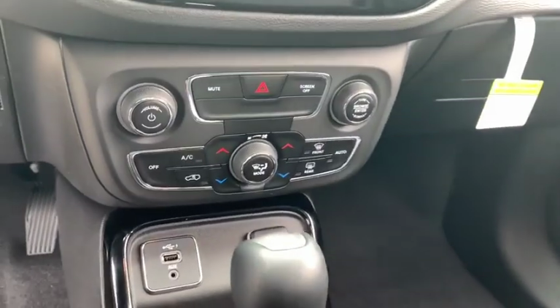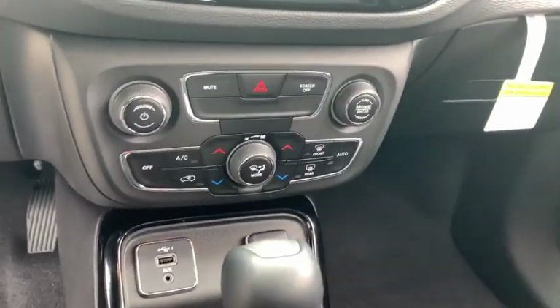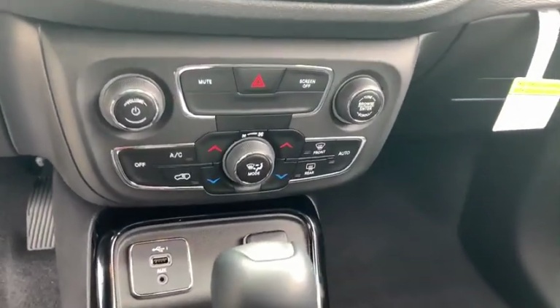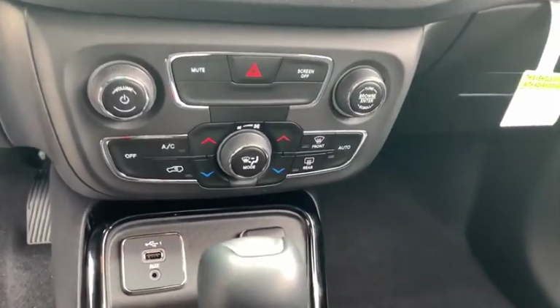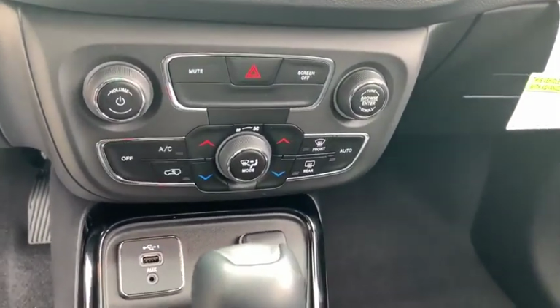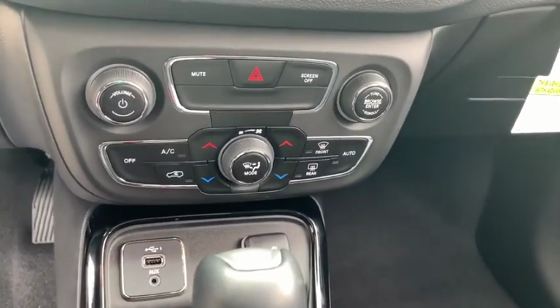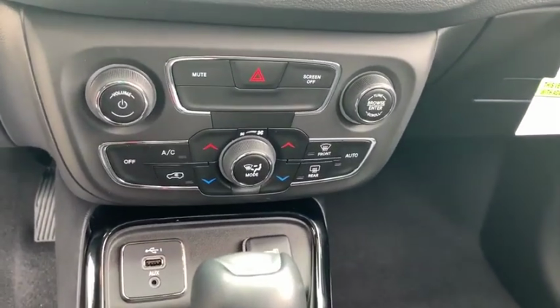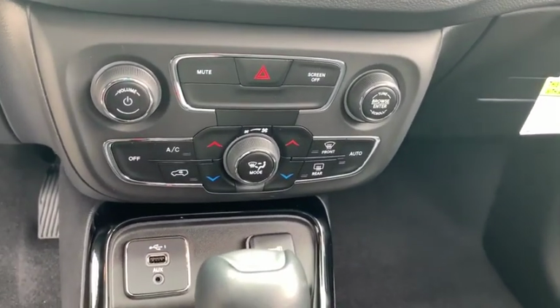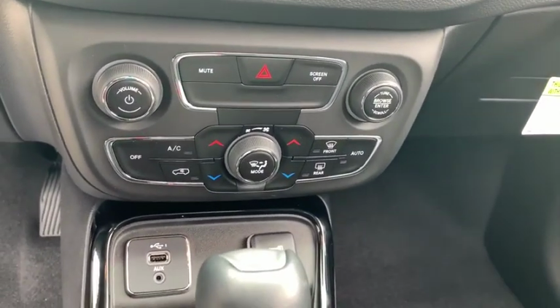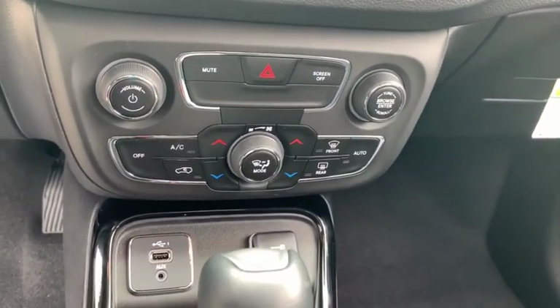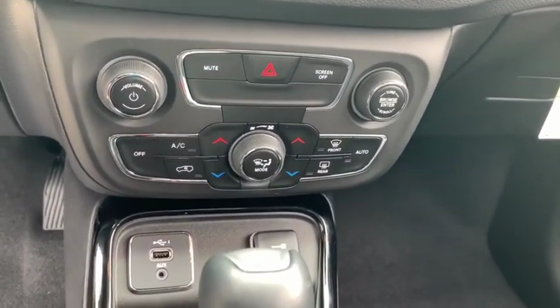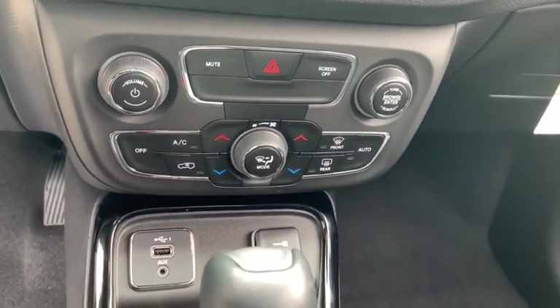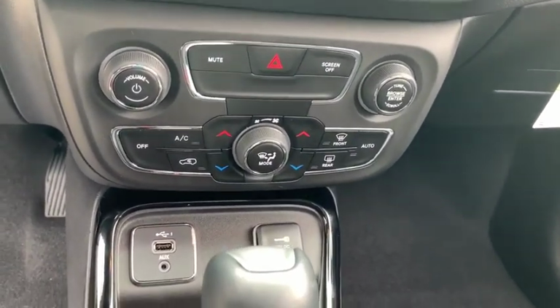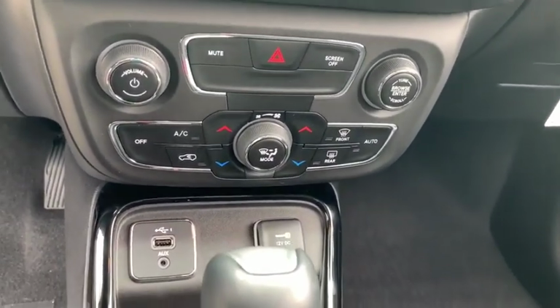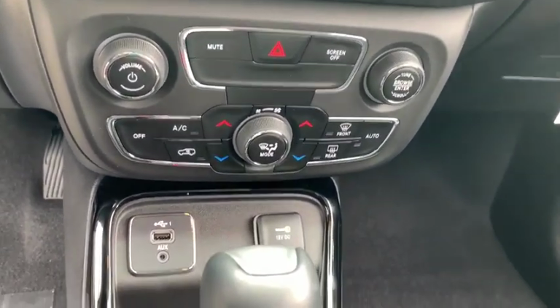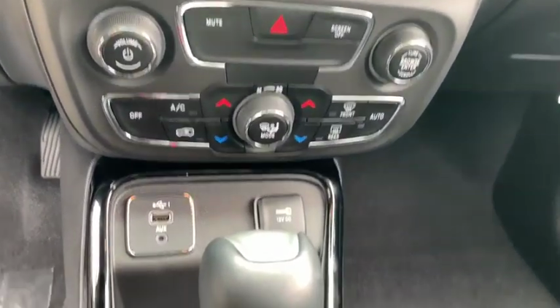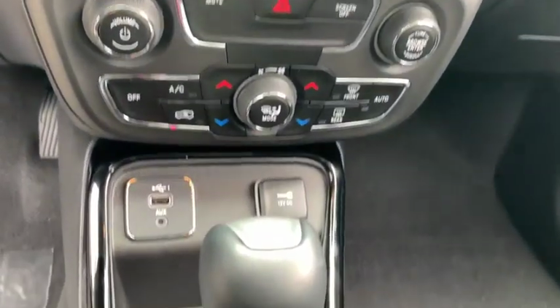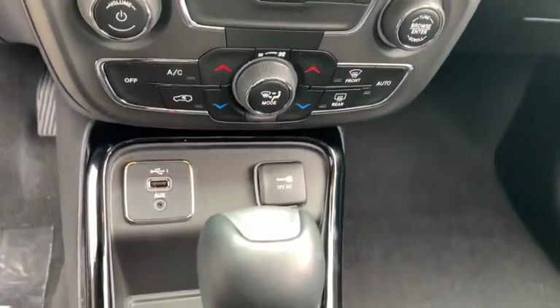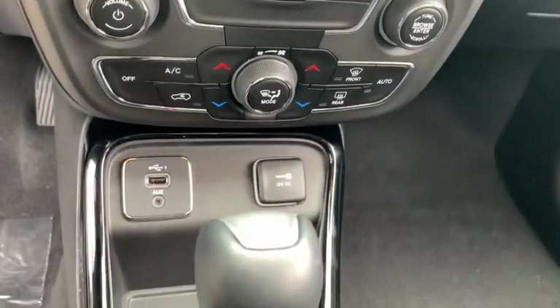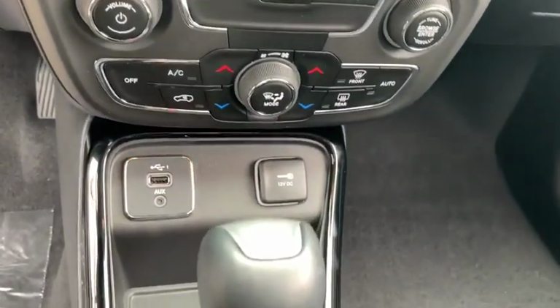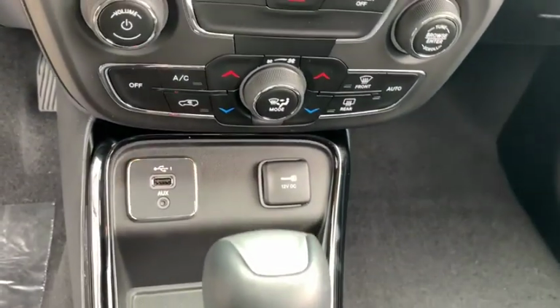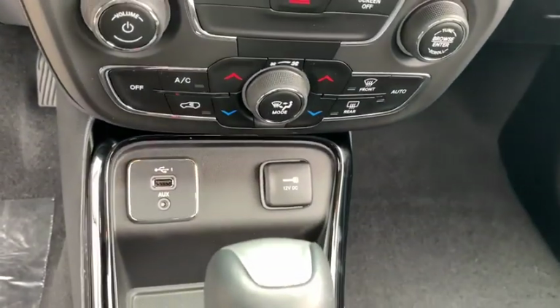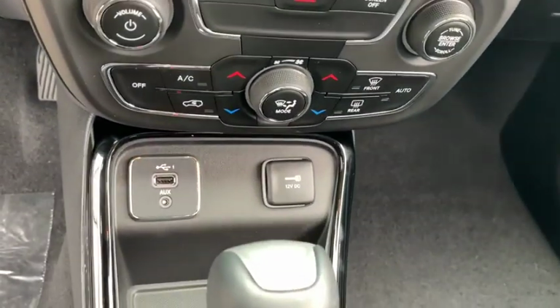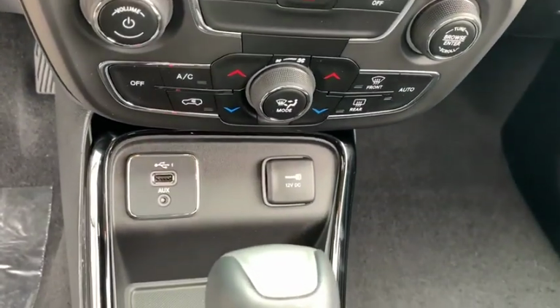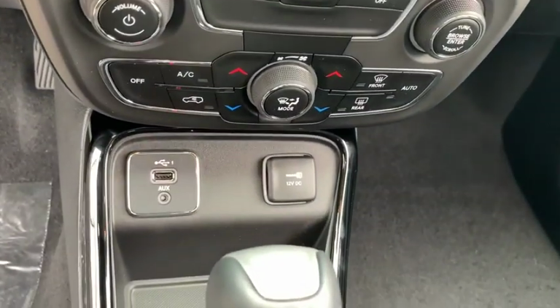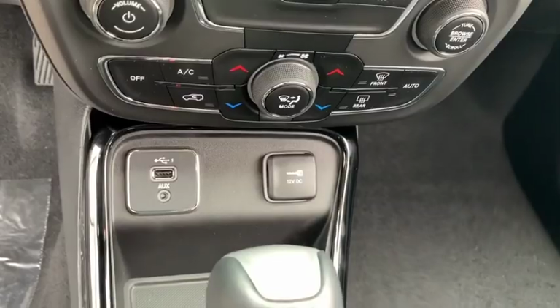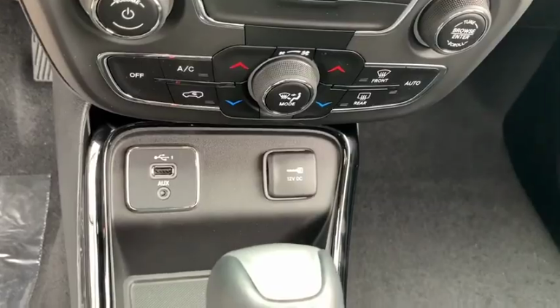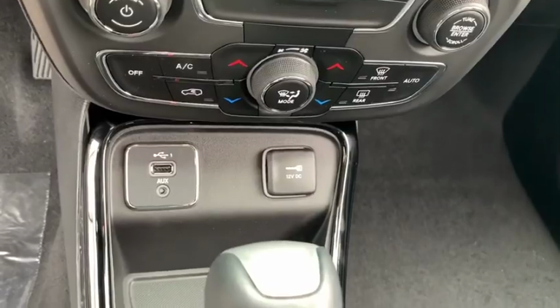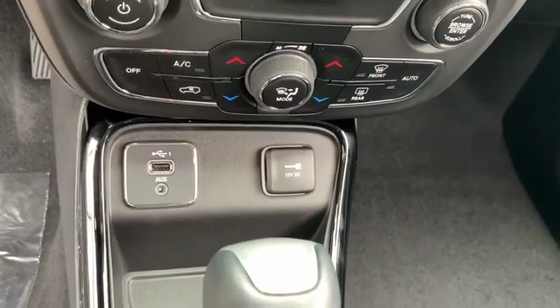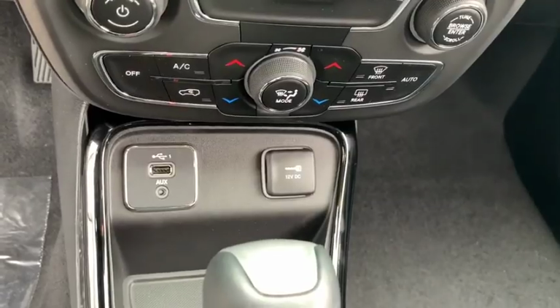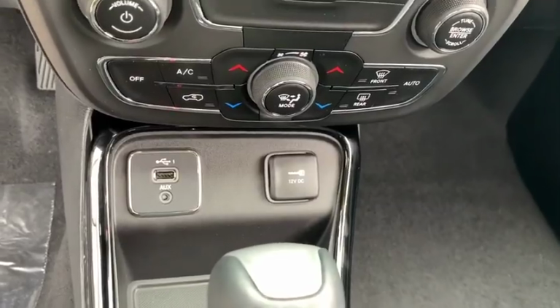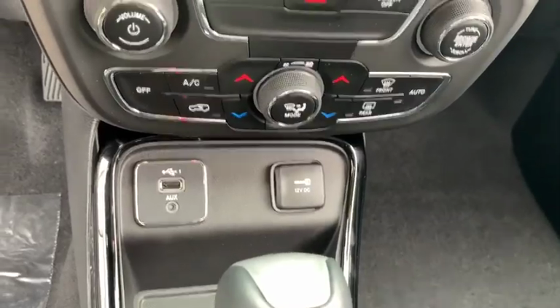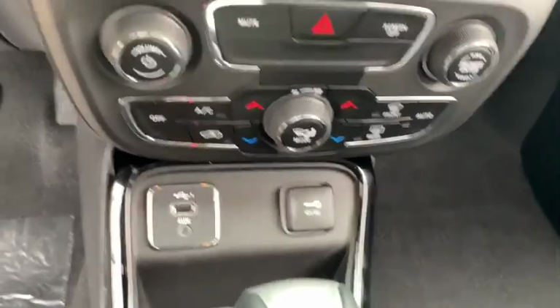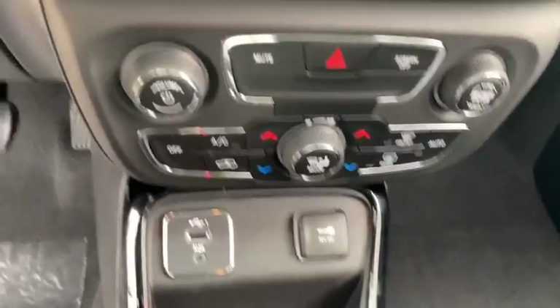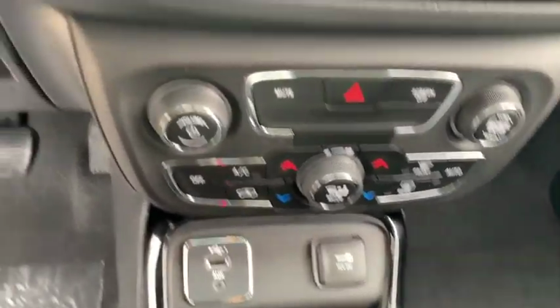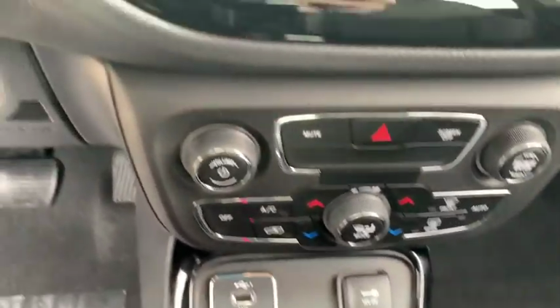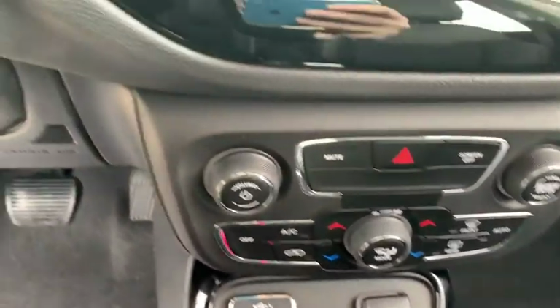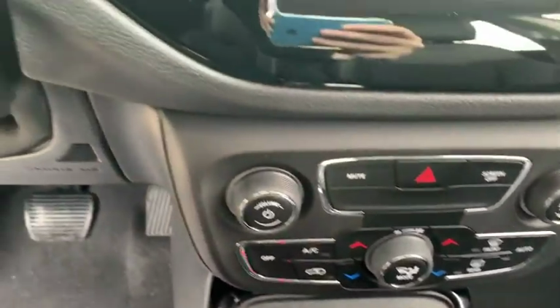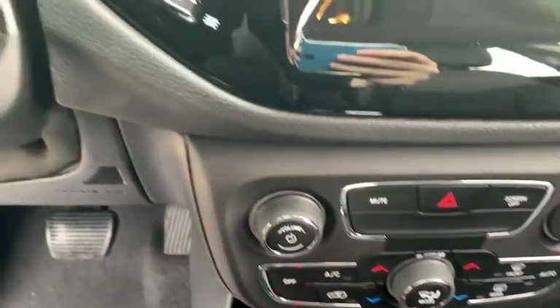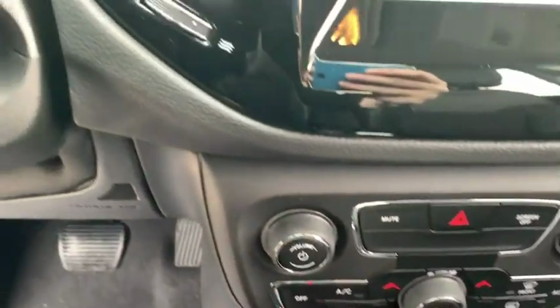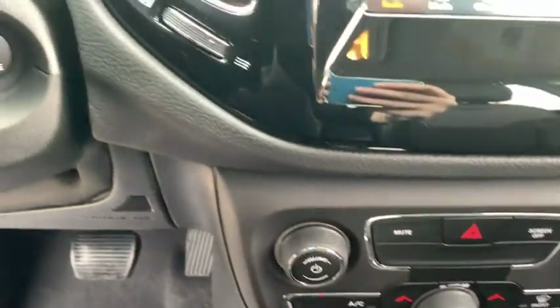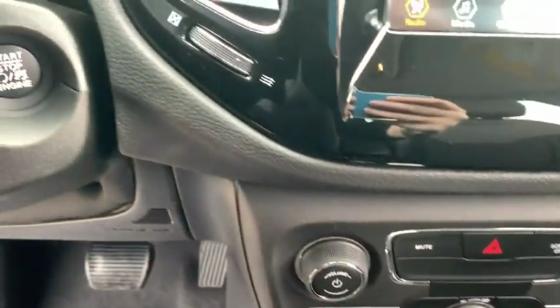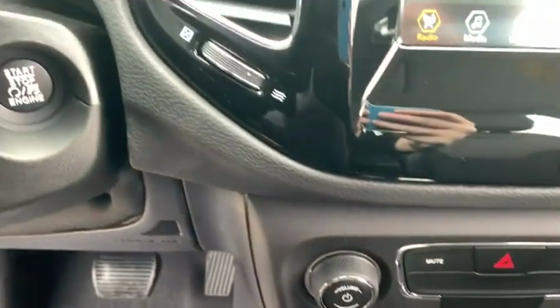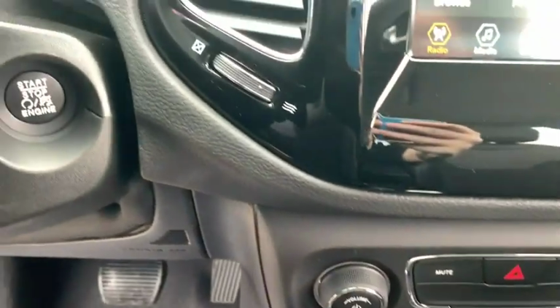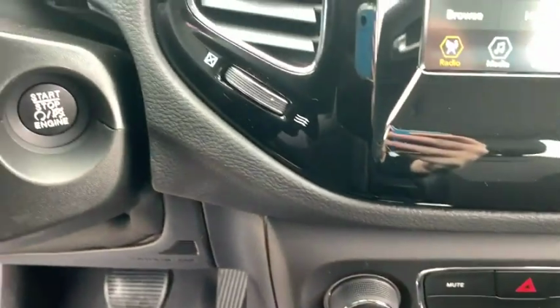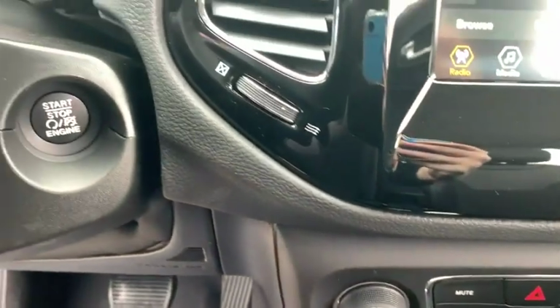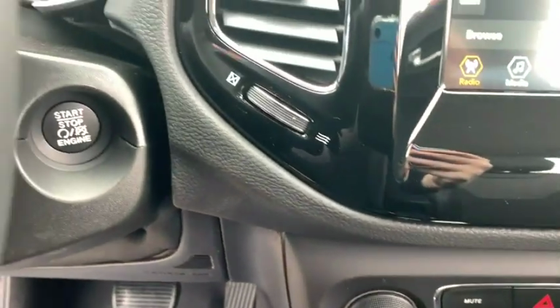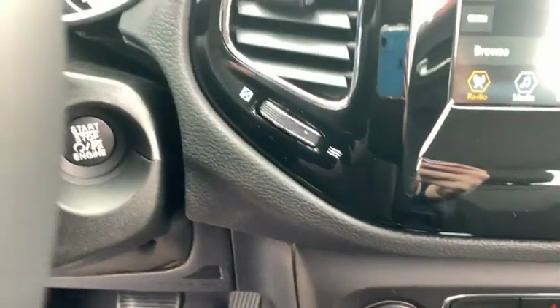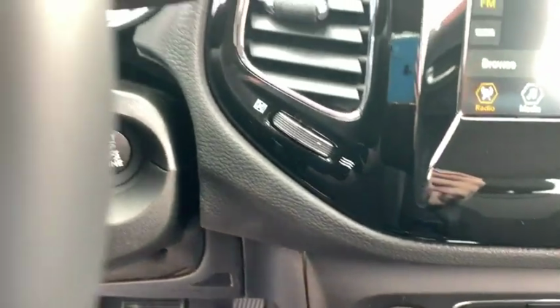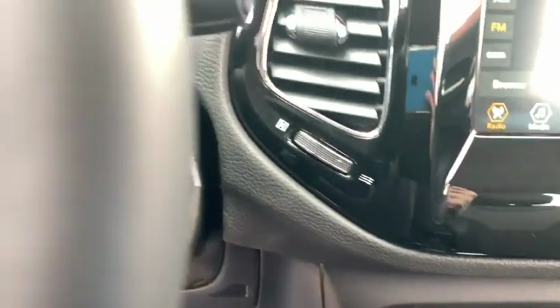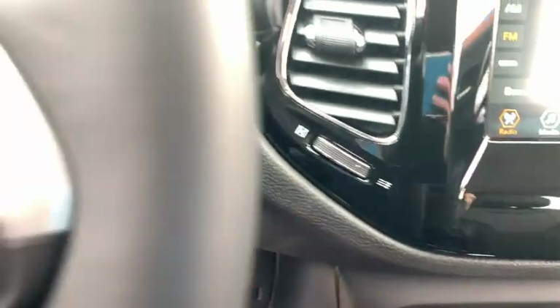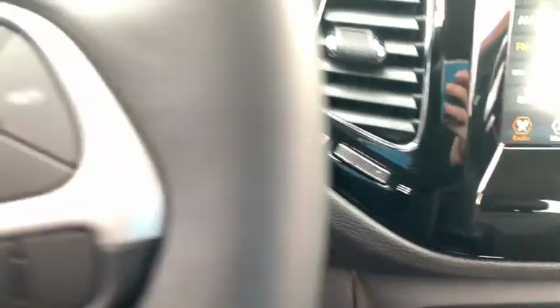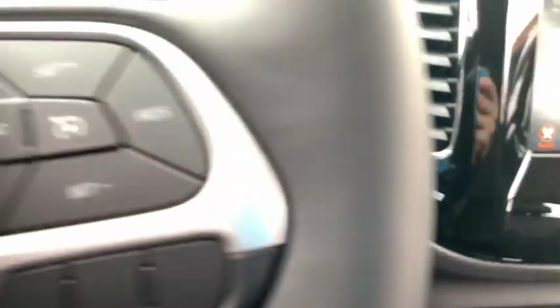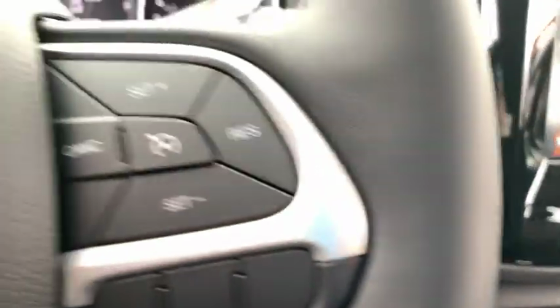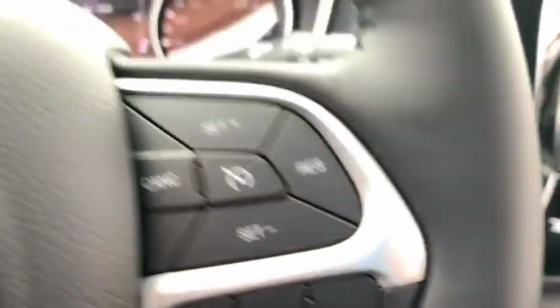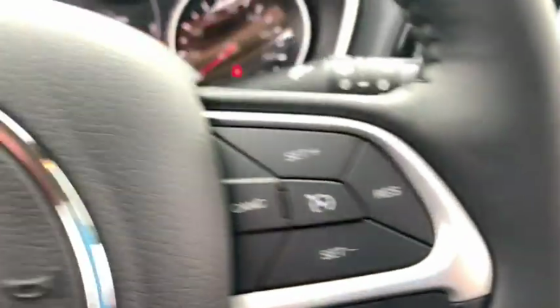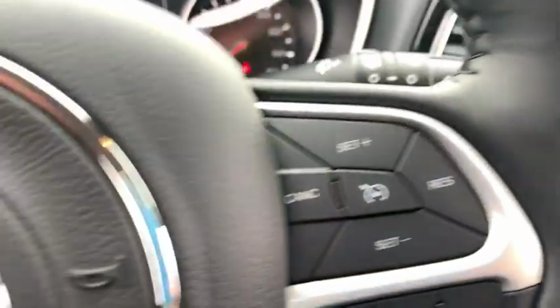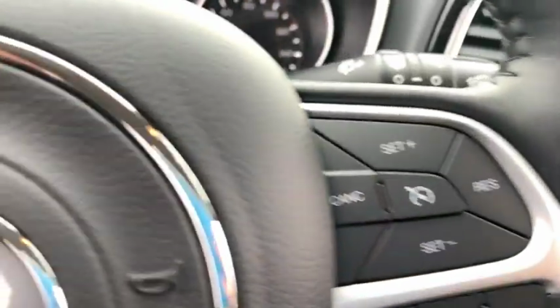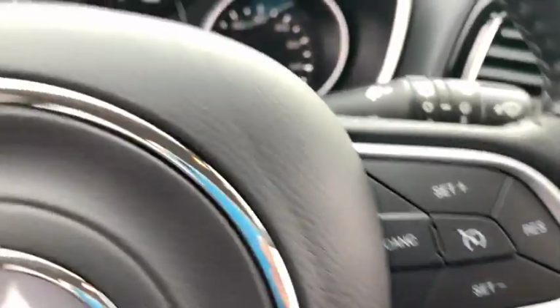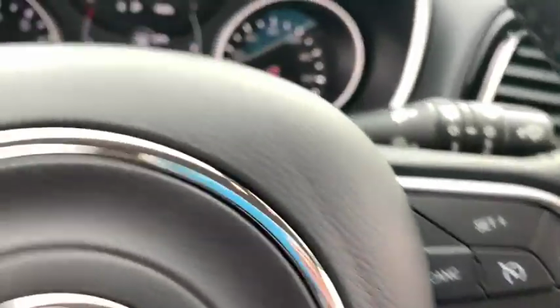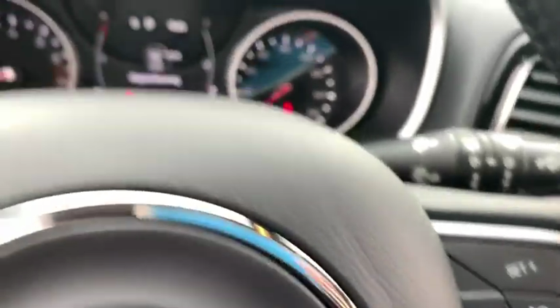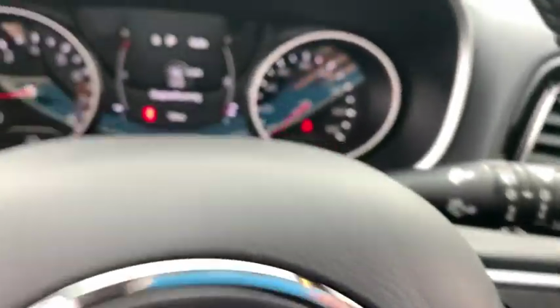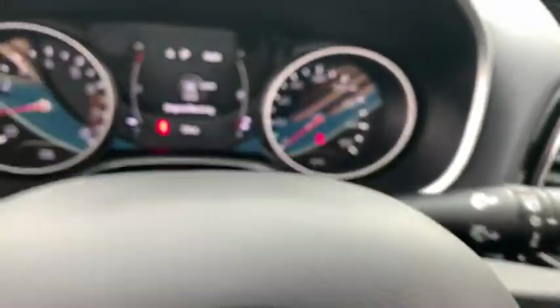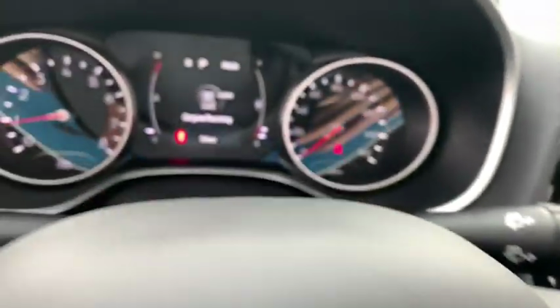airbags, tachometer, head-up display, rear wiper, power-heated outside mirrors, privacy glass, rear spoiler.